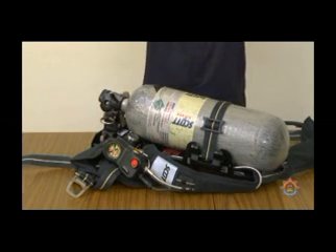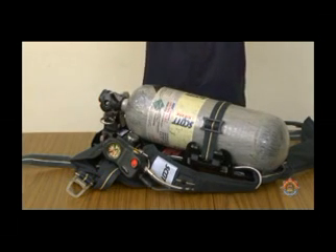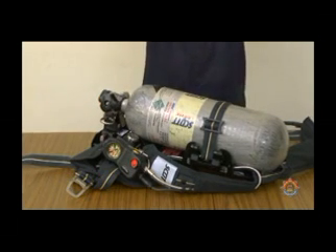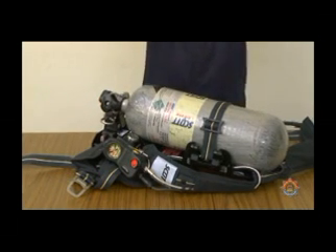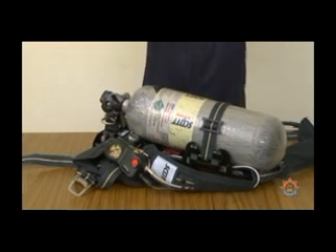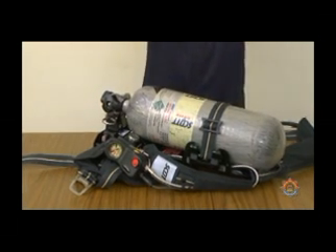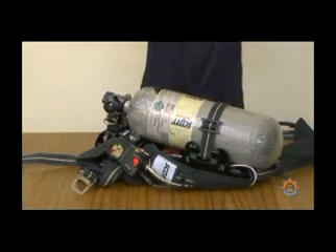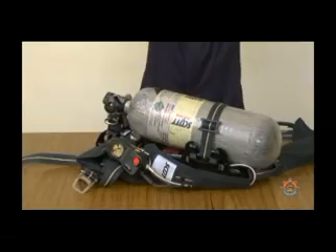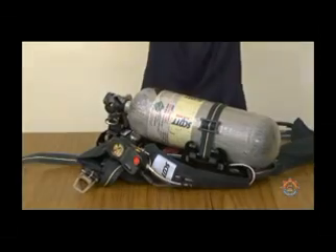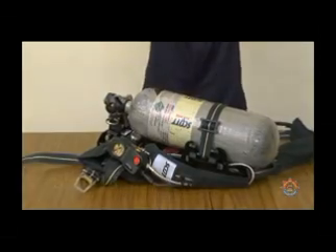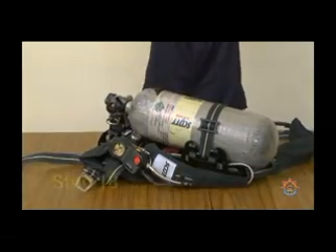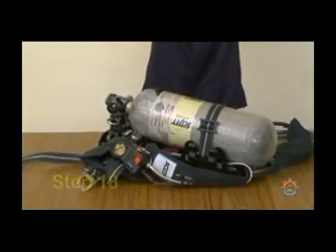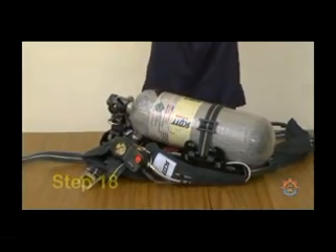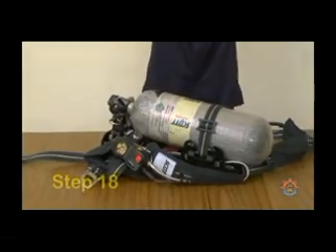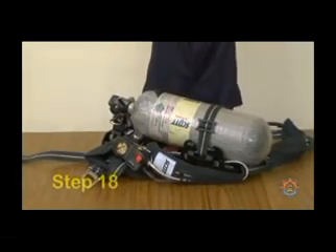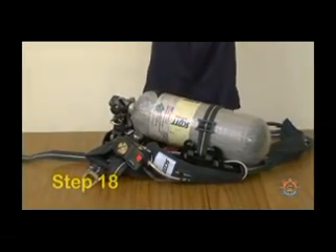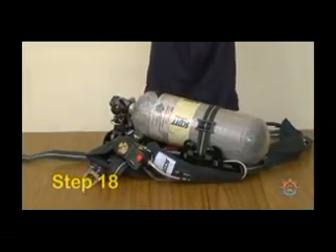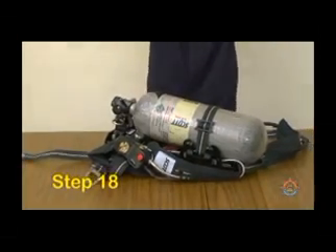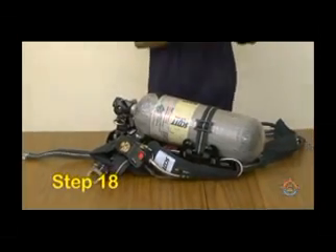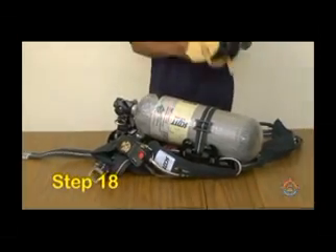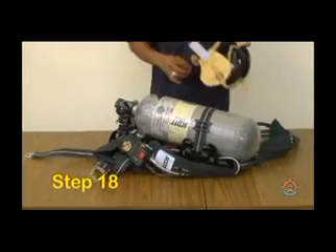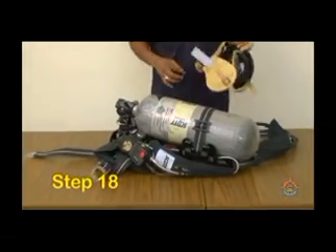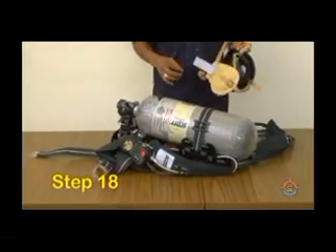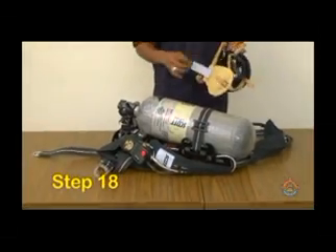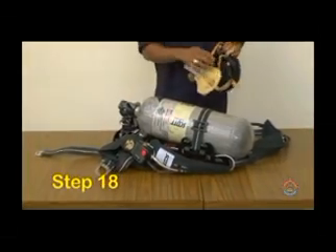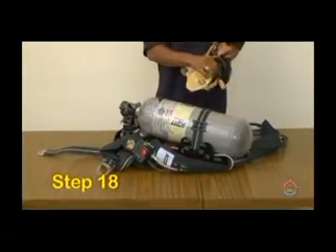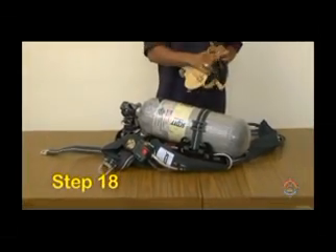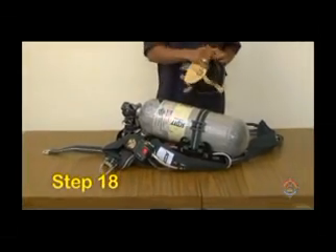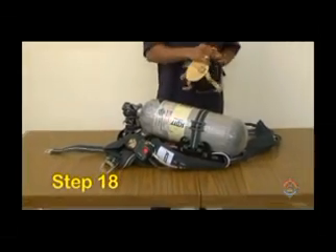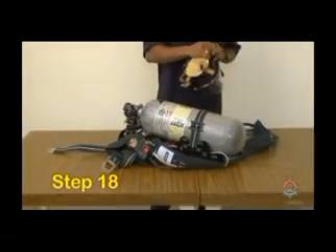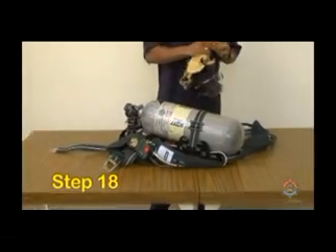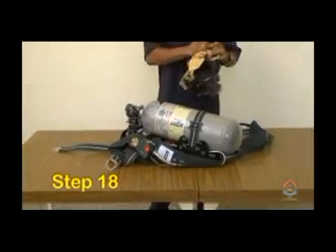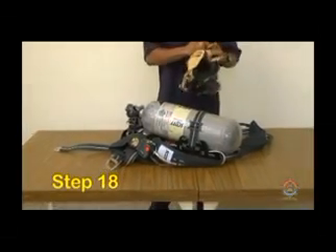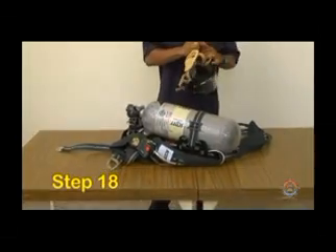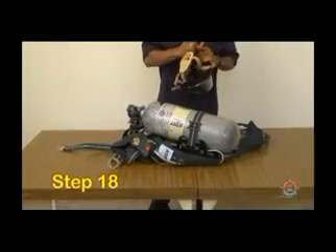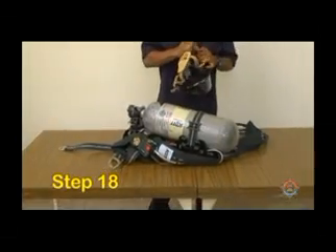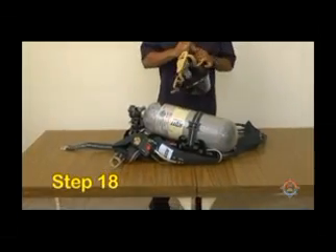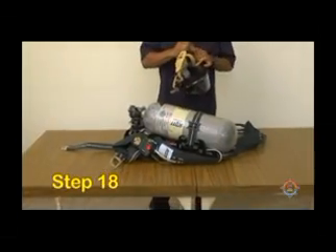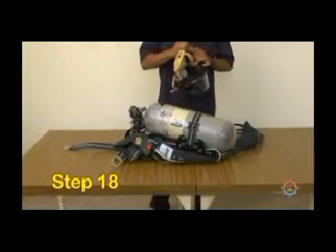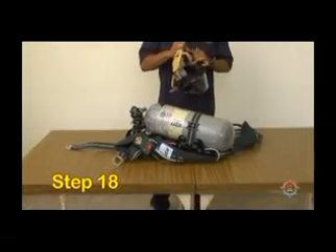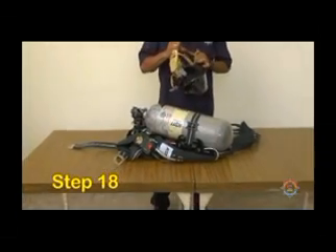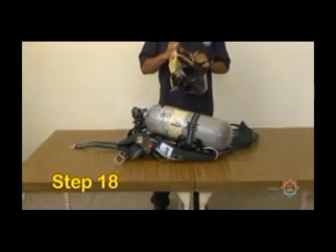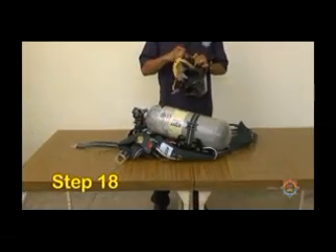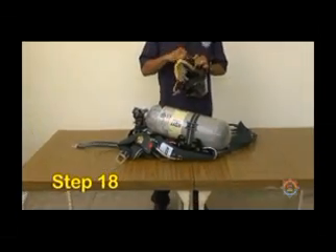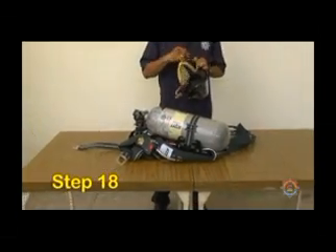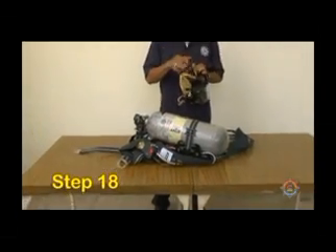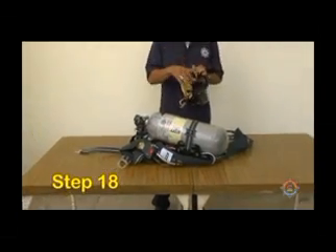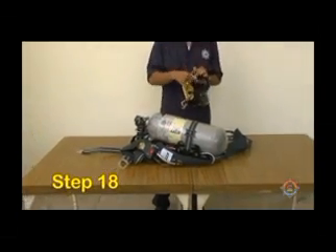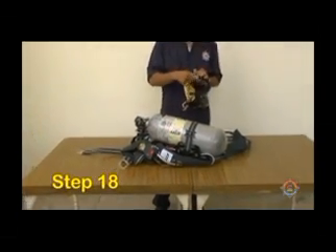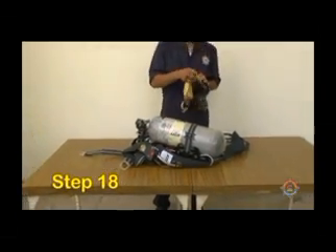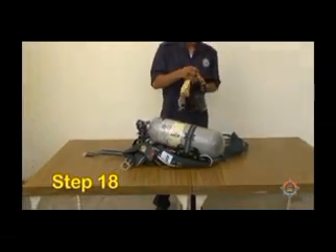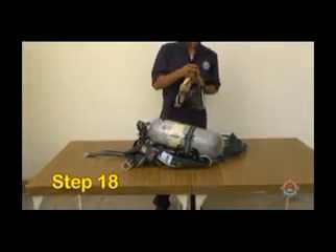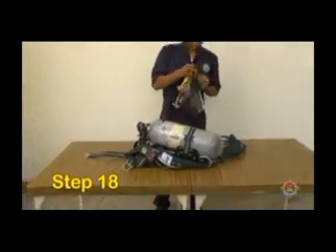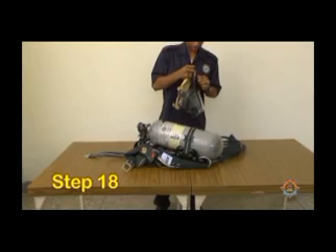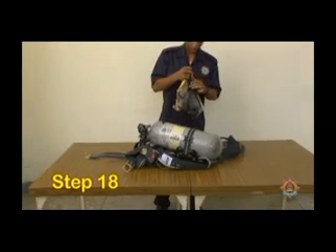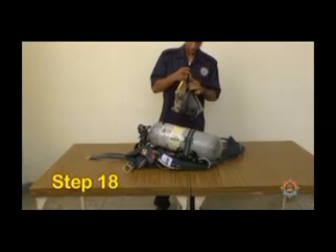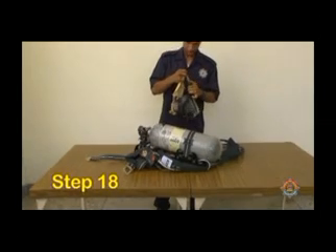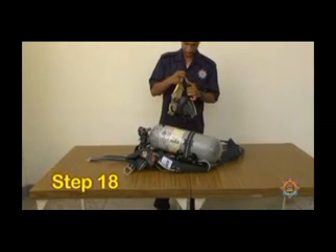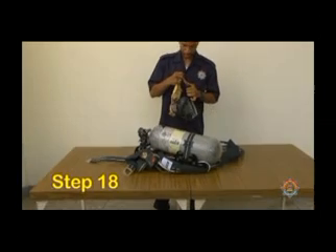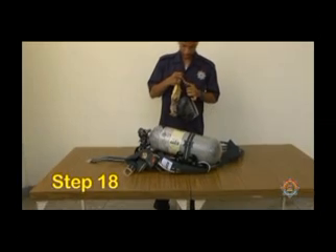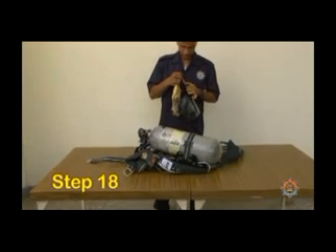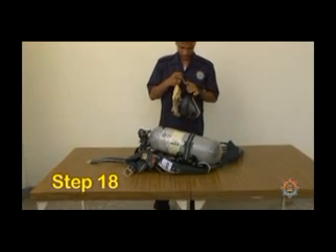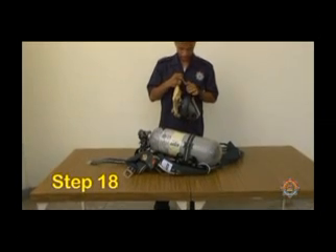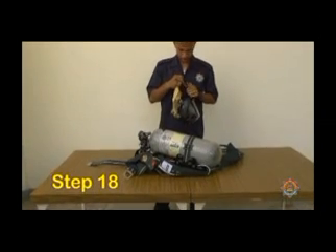Step 18. Sanitize the face mask and replace the set on the appliance.